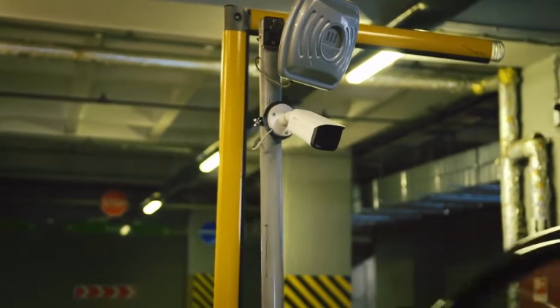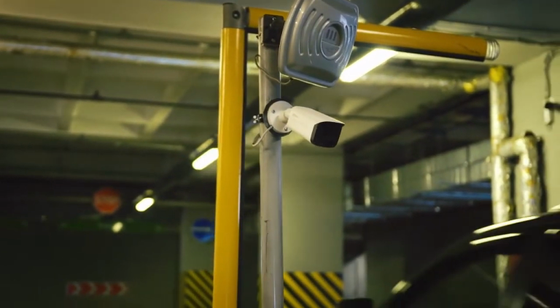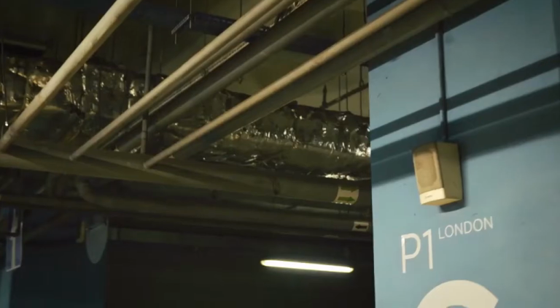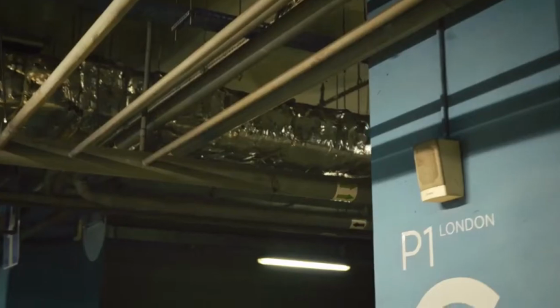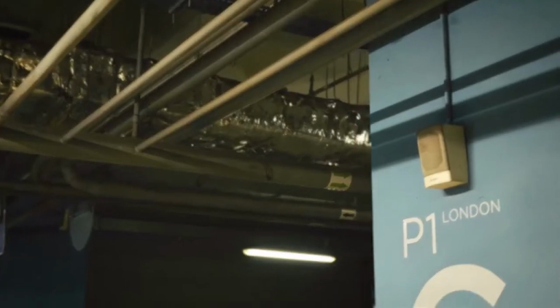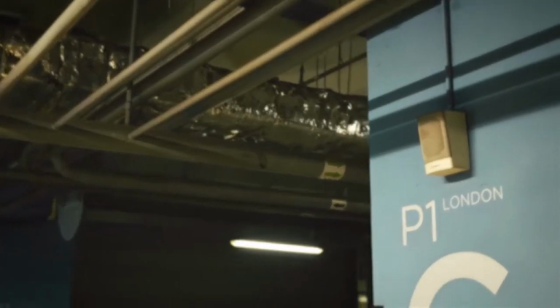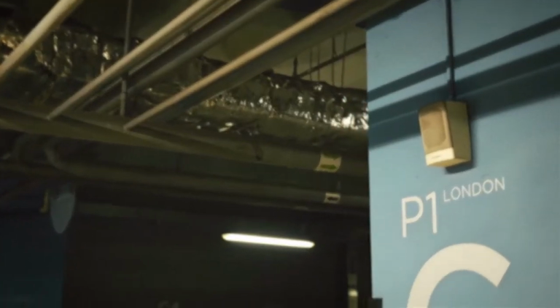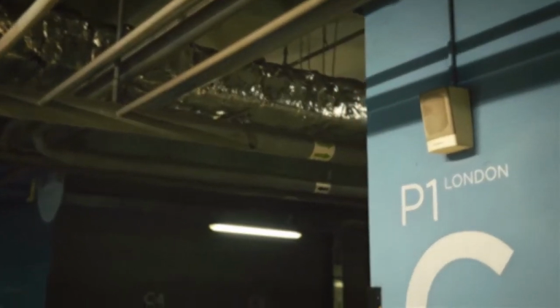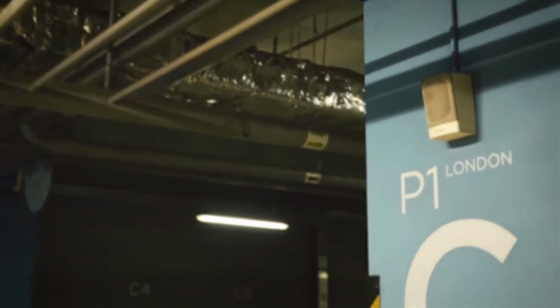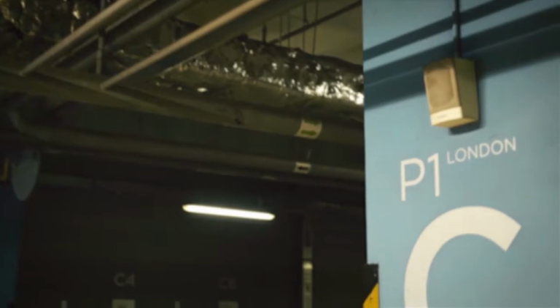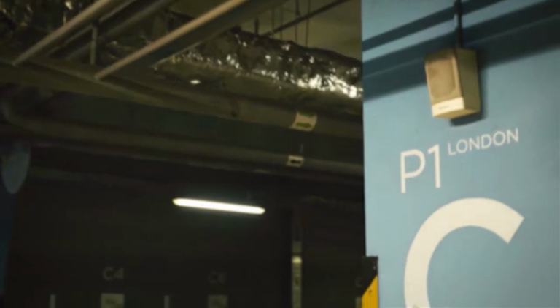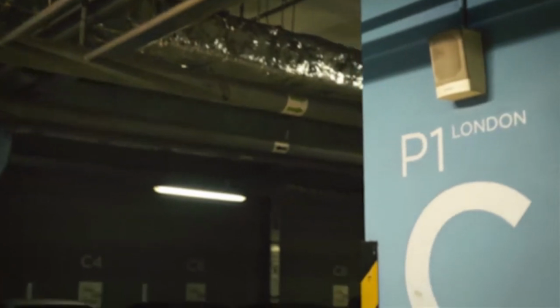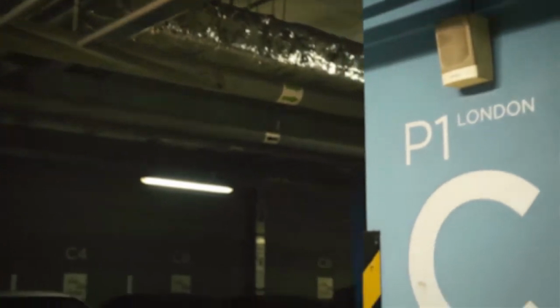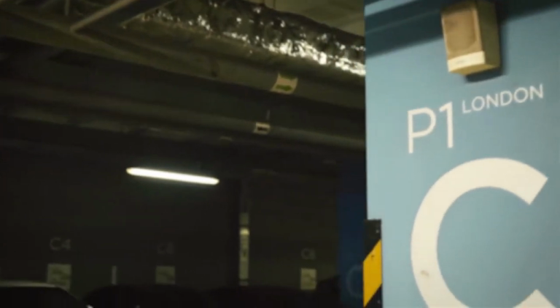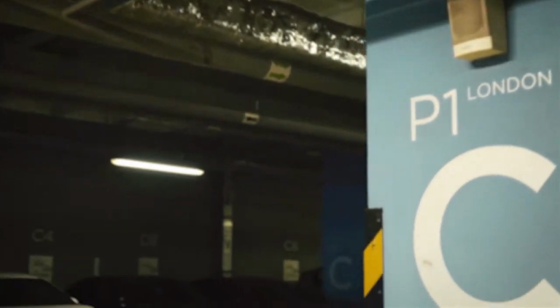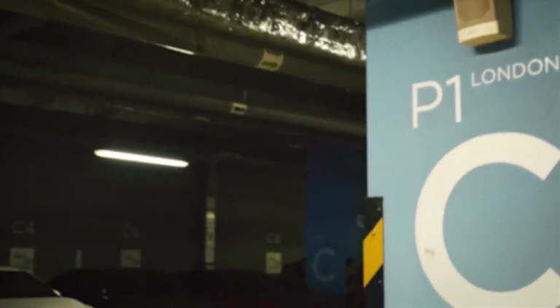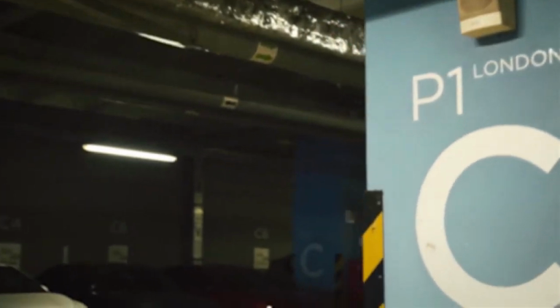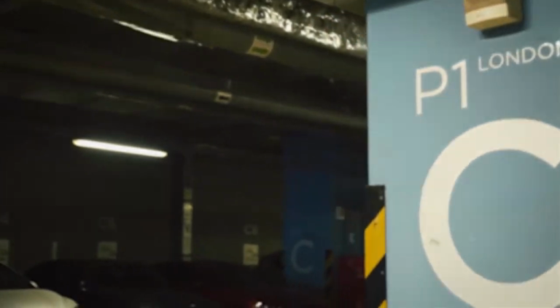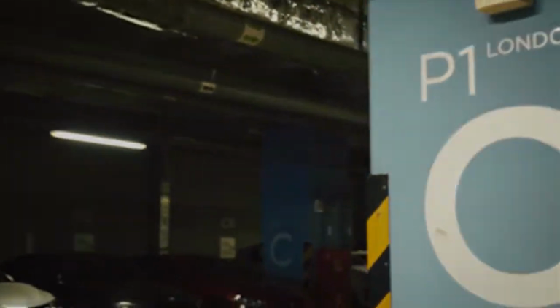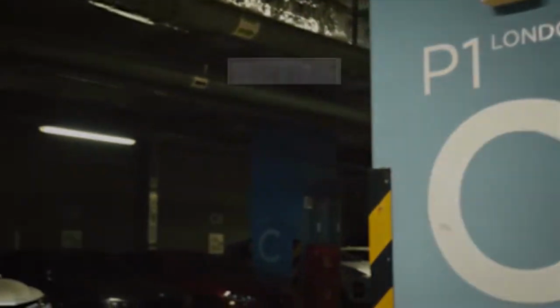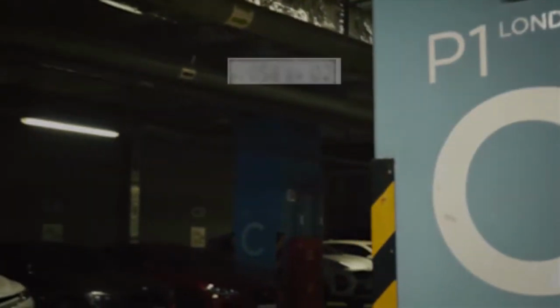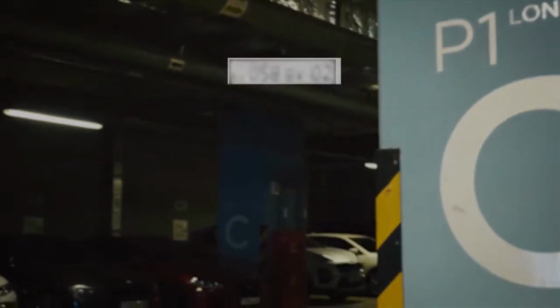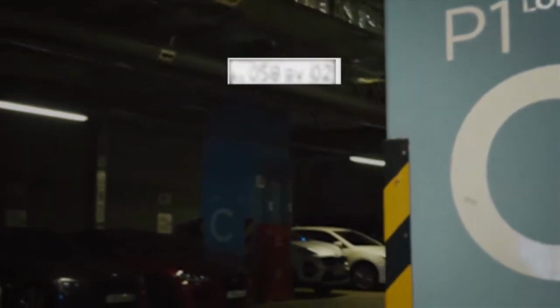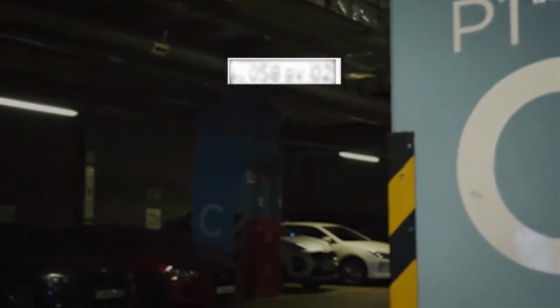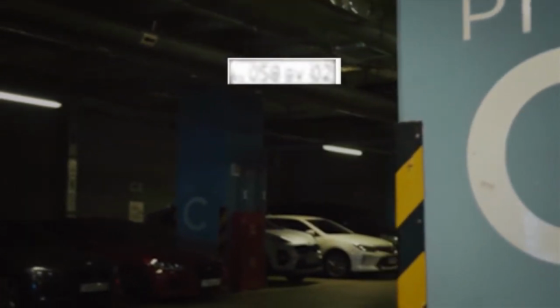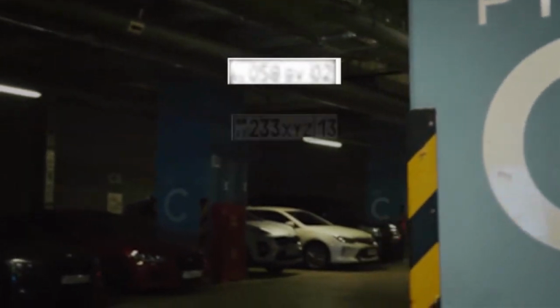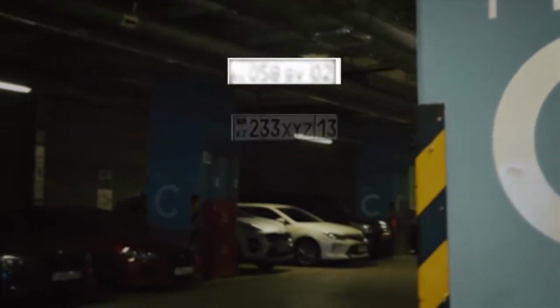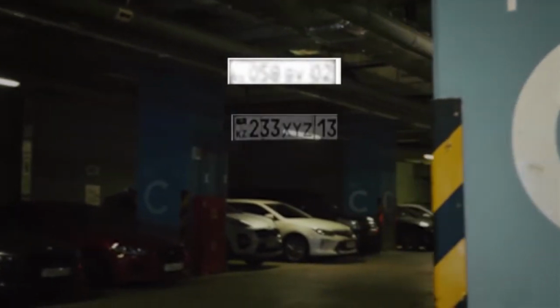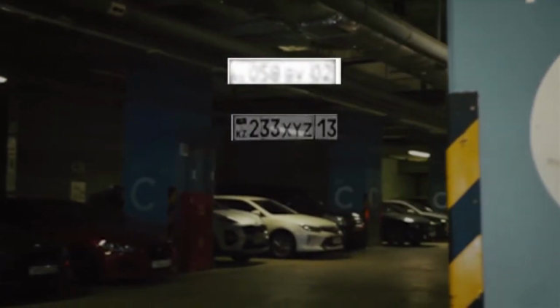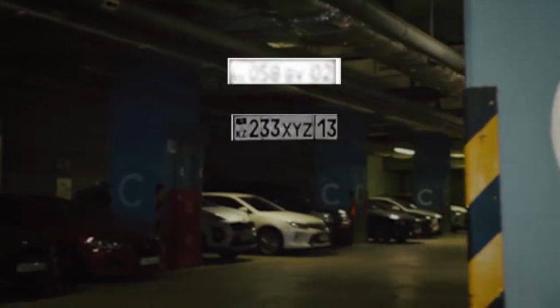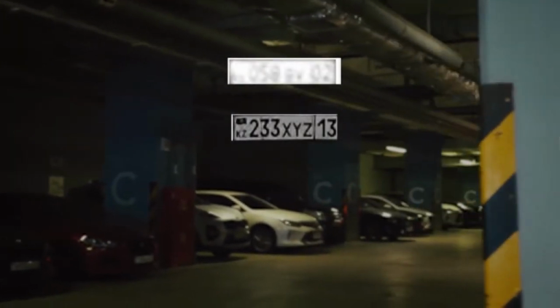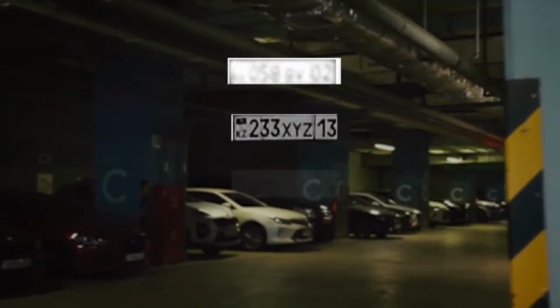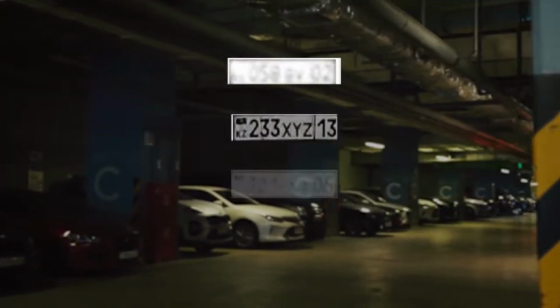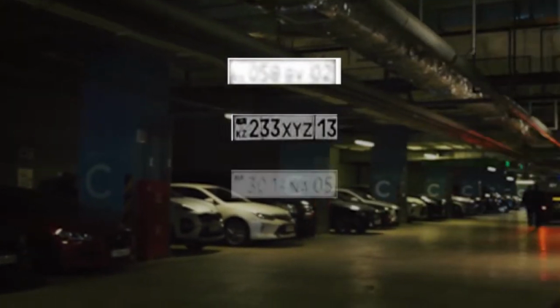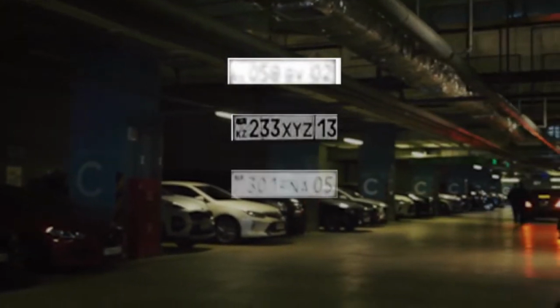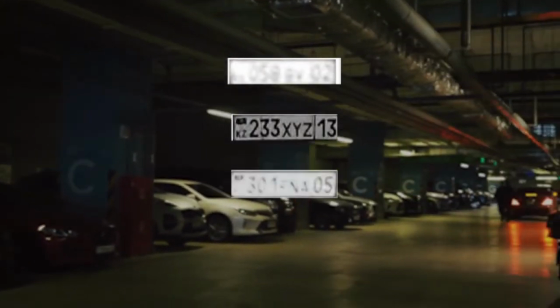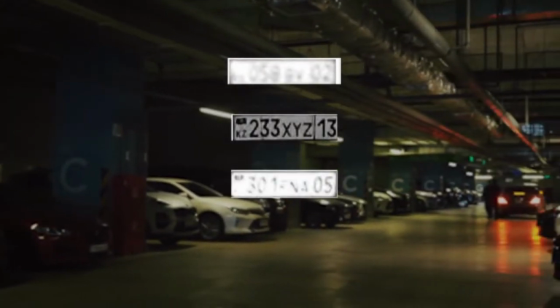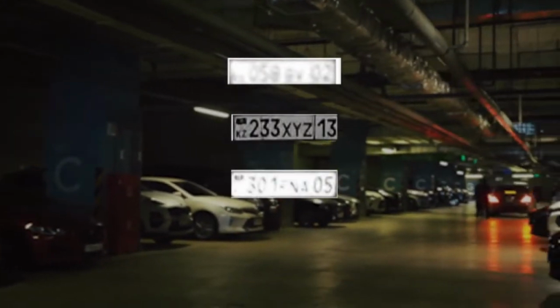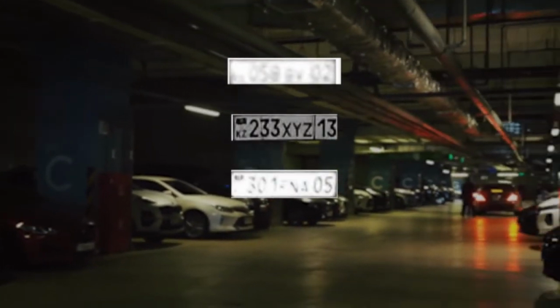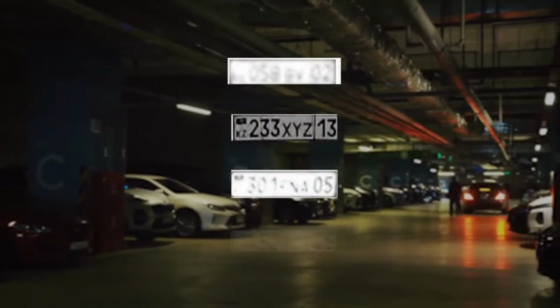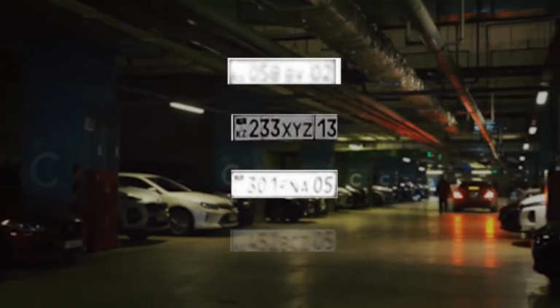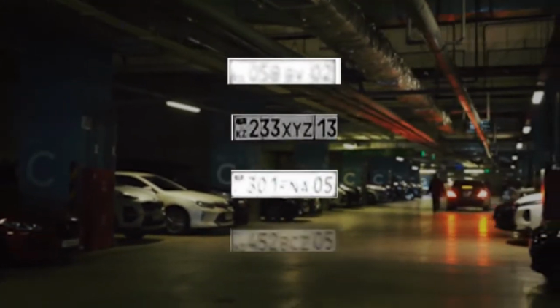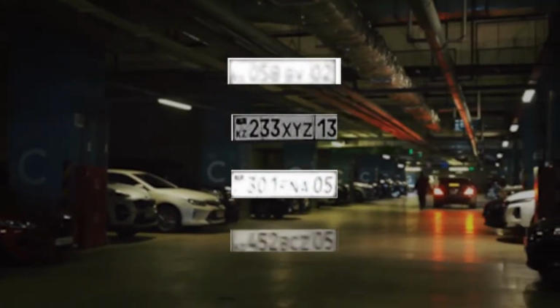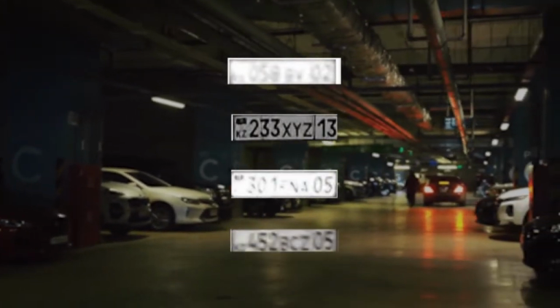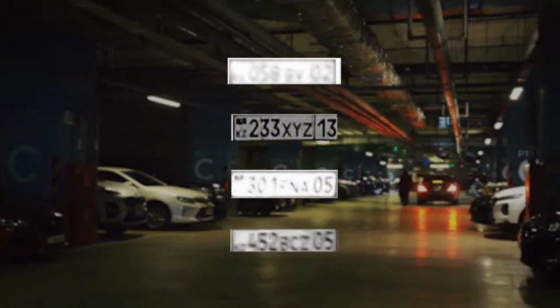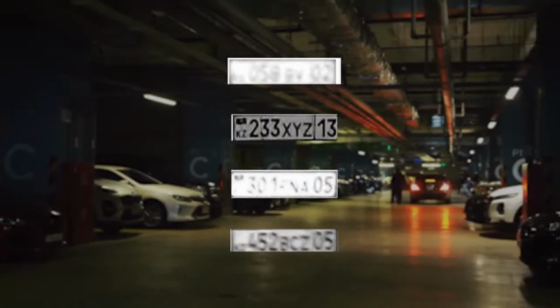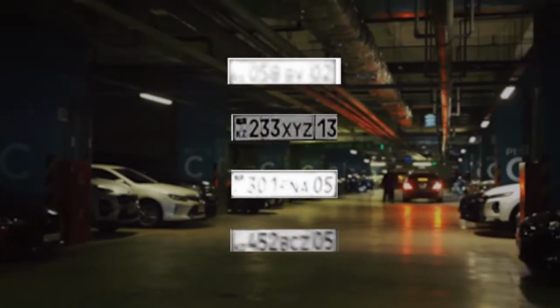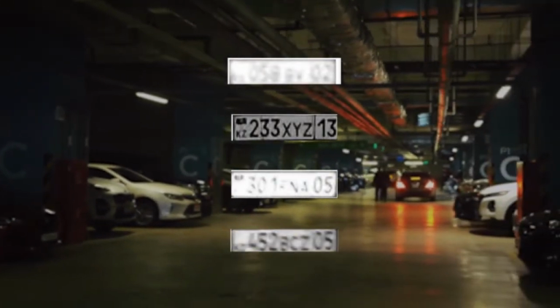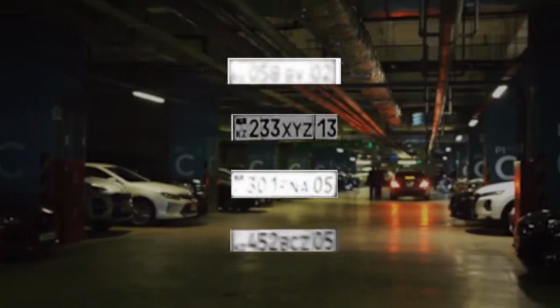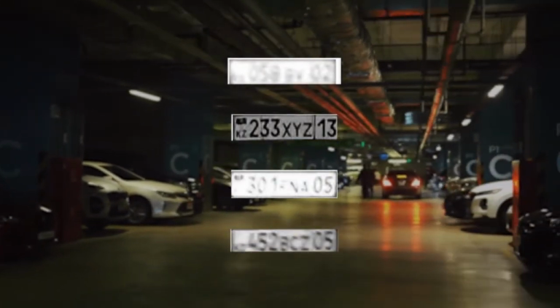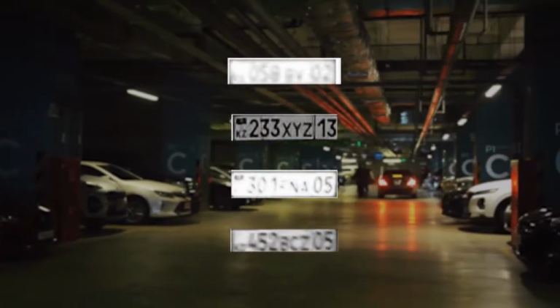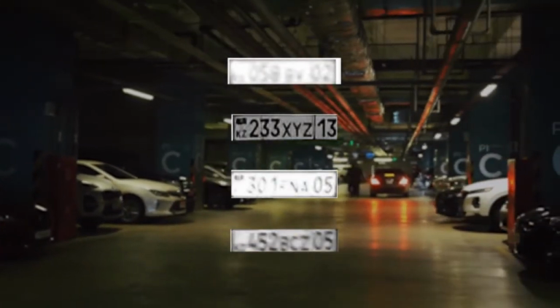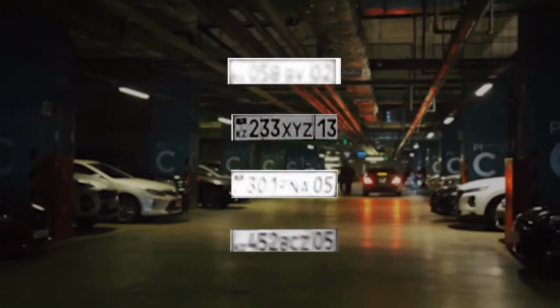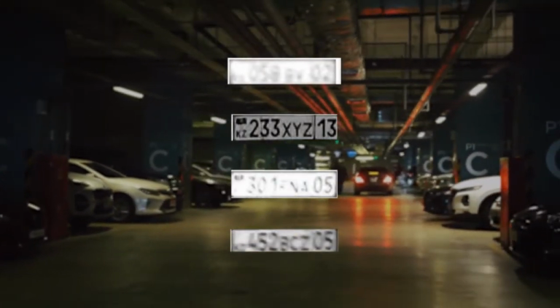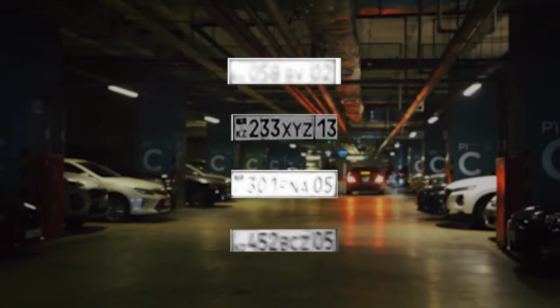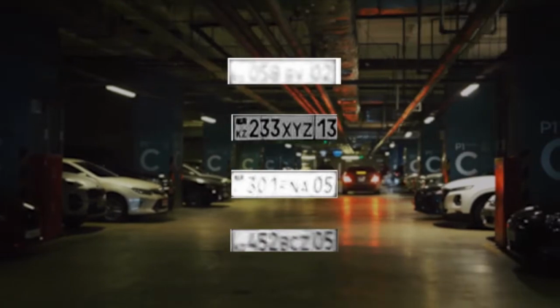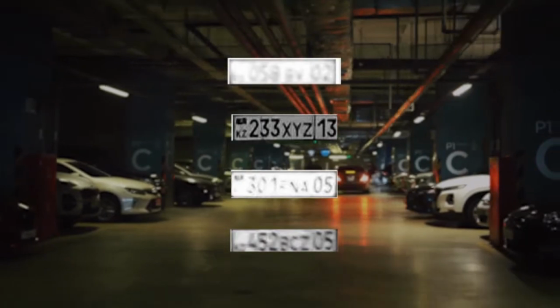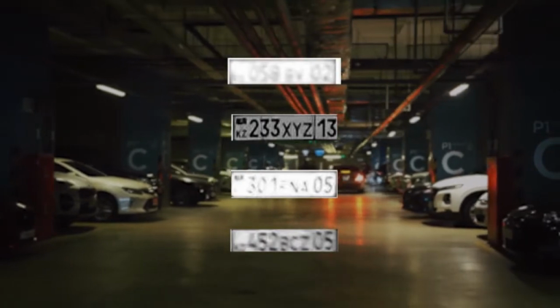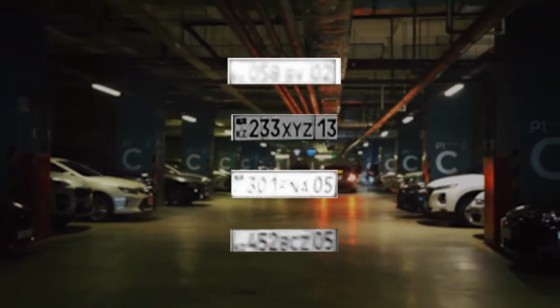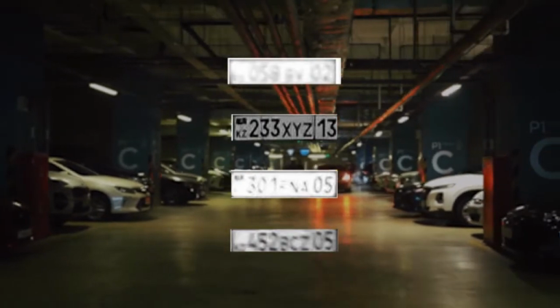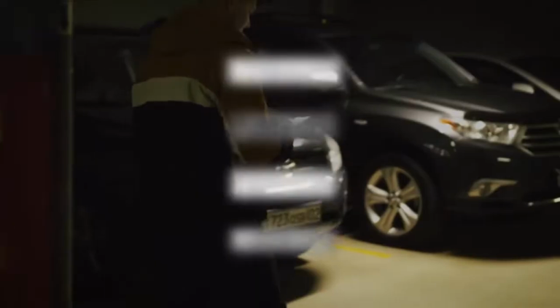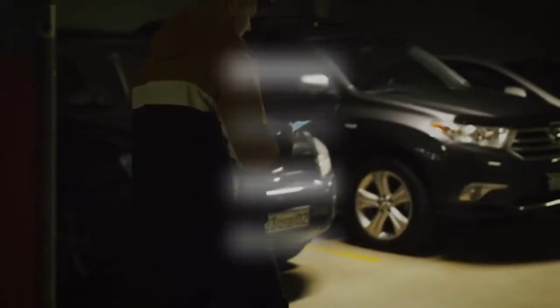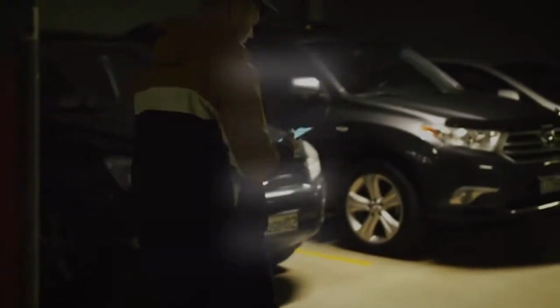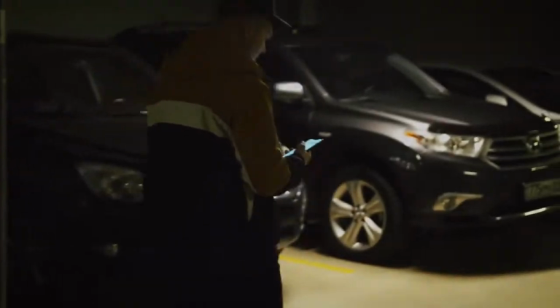Our algorithms process blurry, dark, overexposed, and even beveled at an angle license plates.